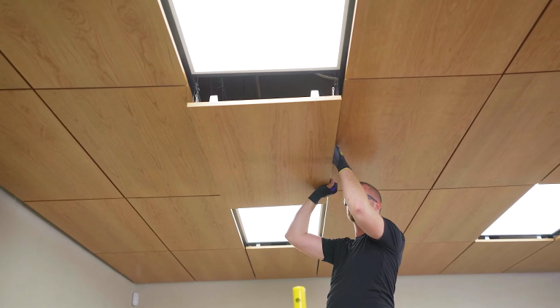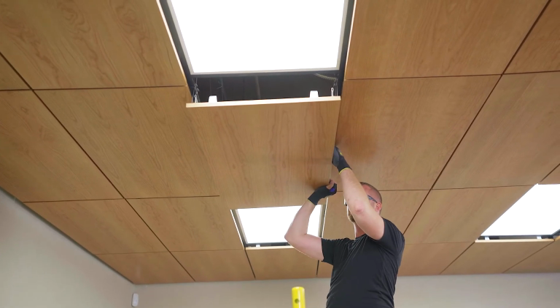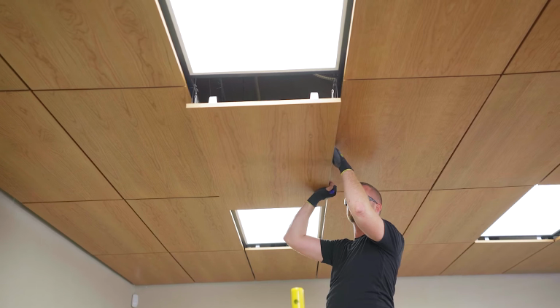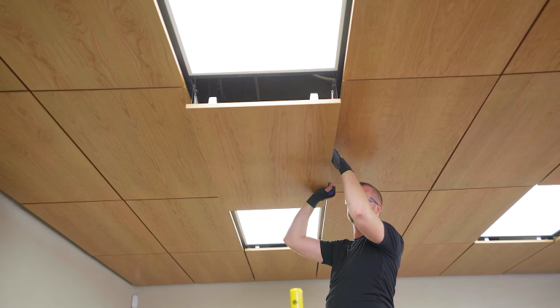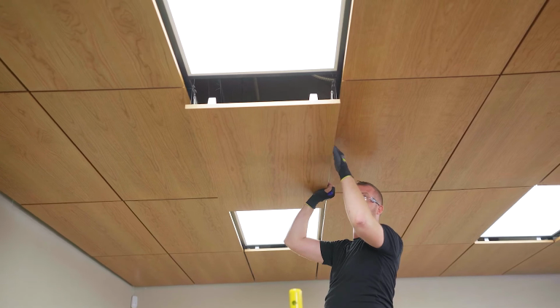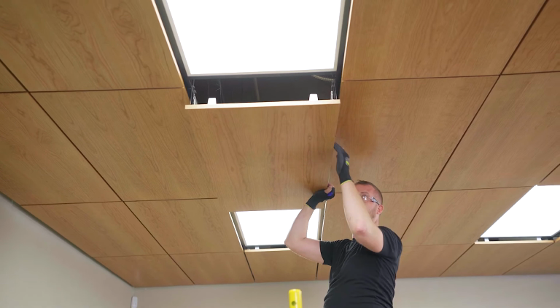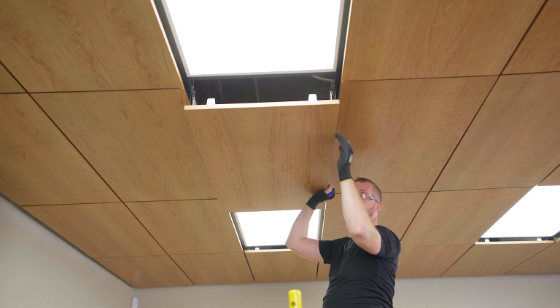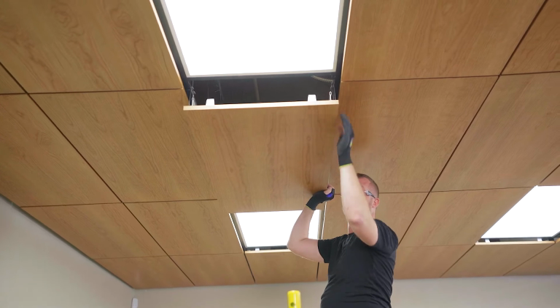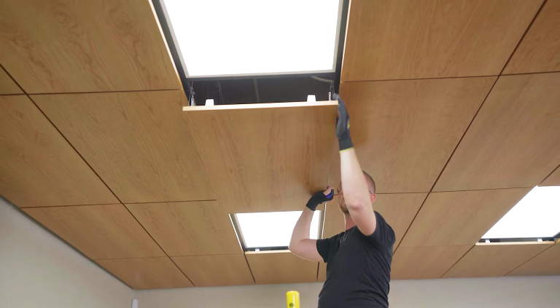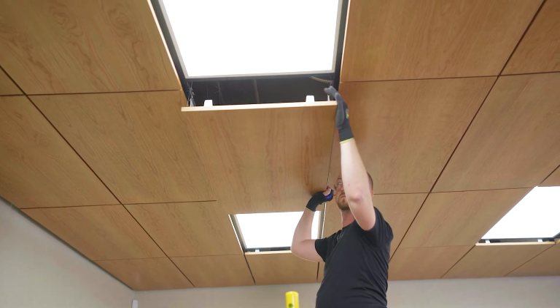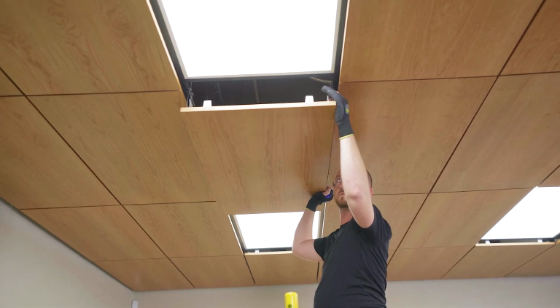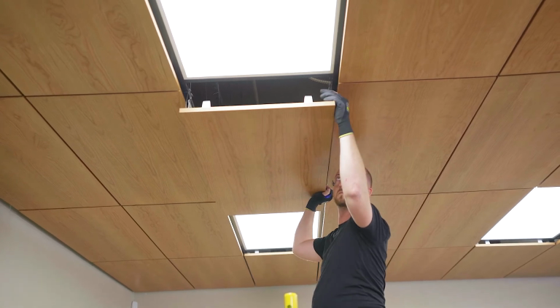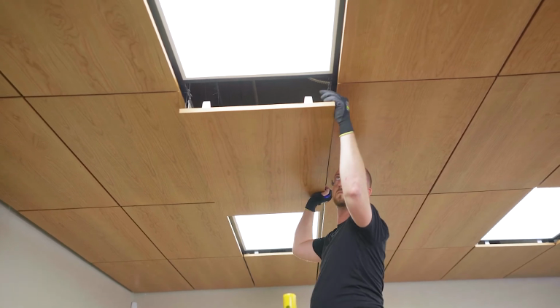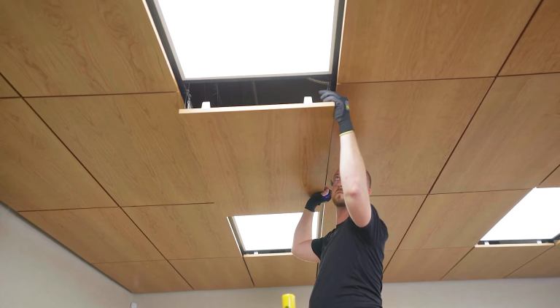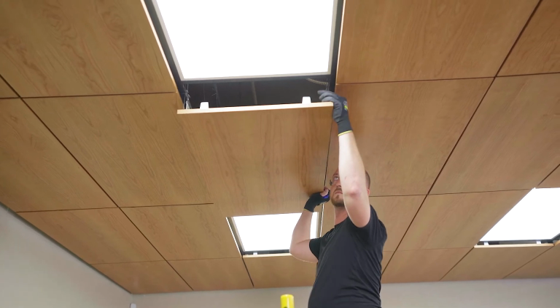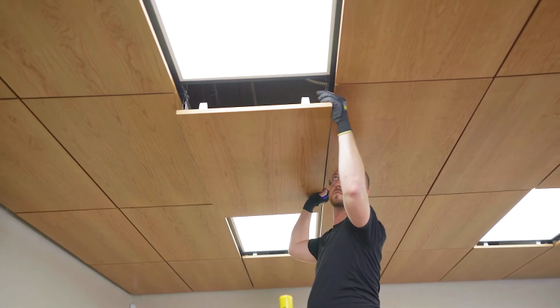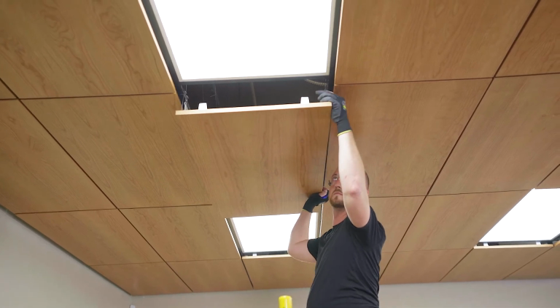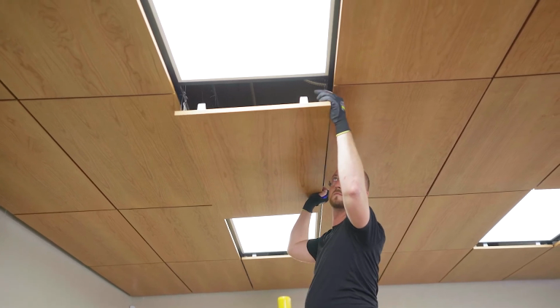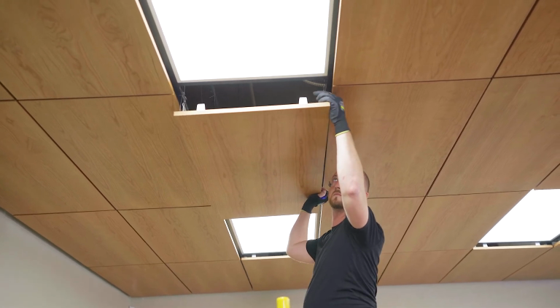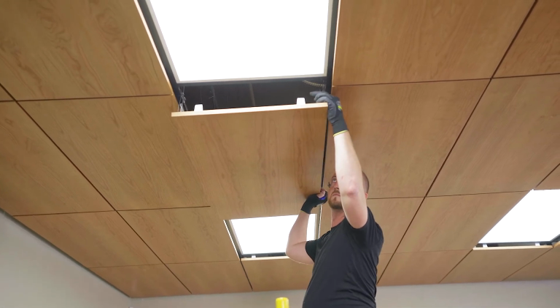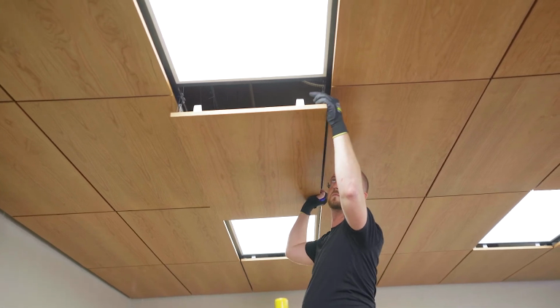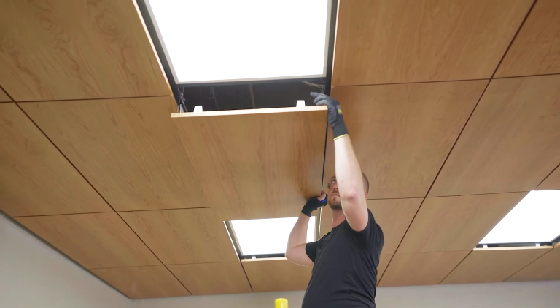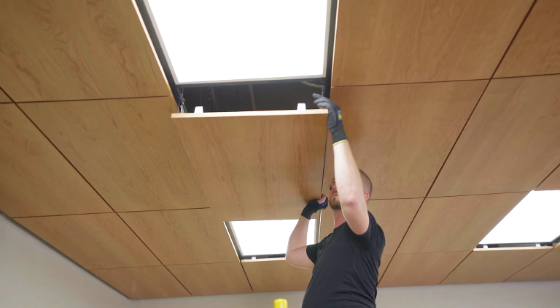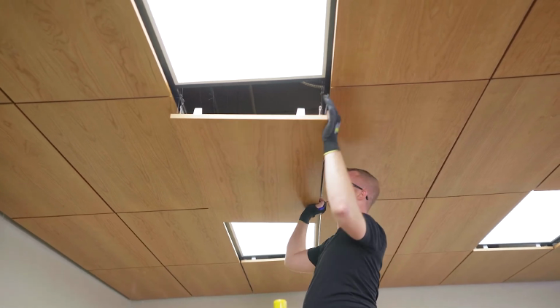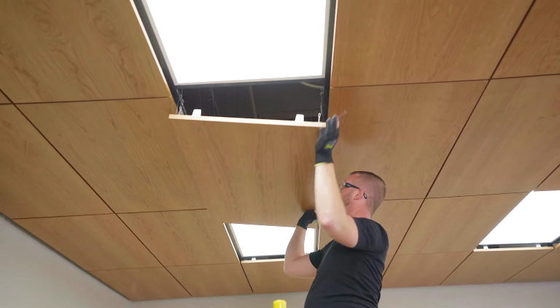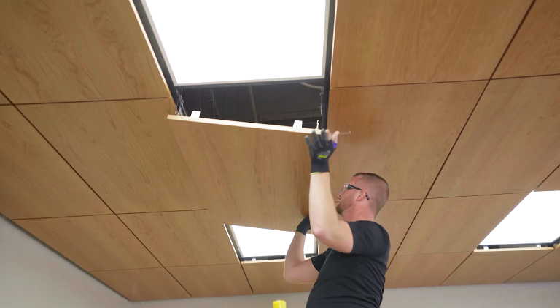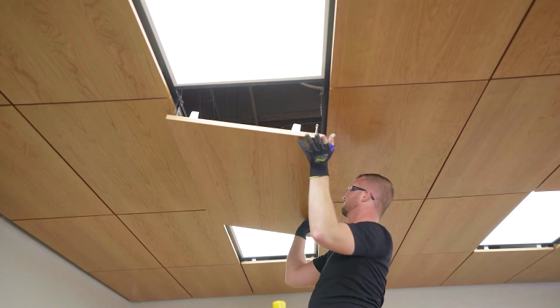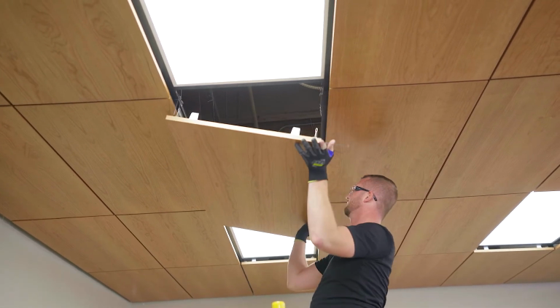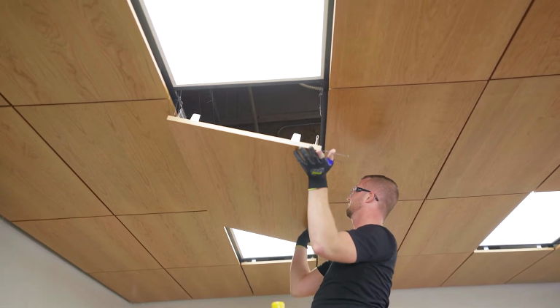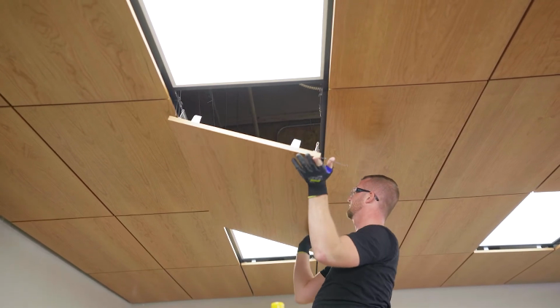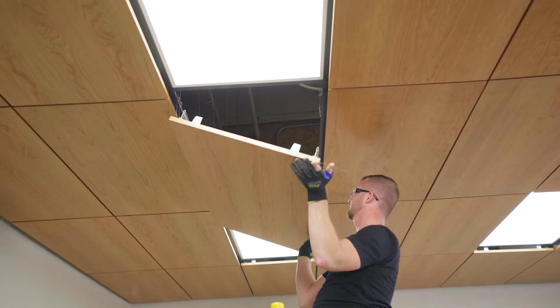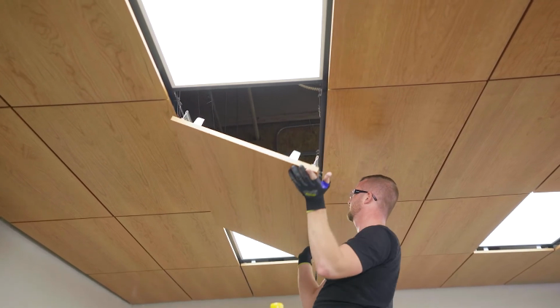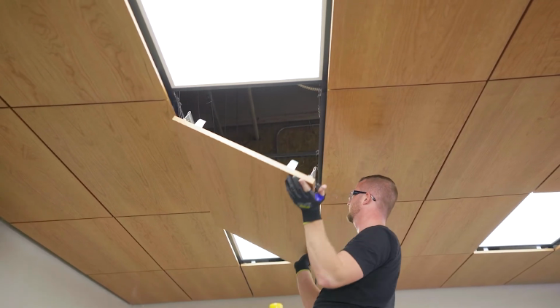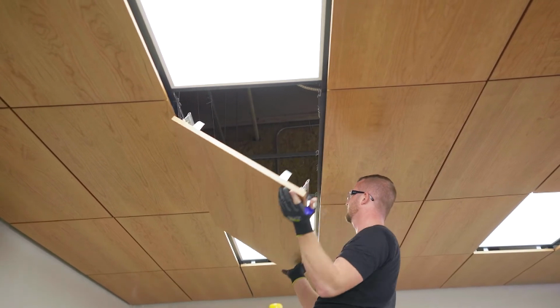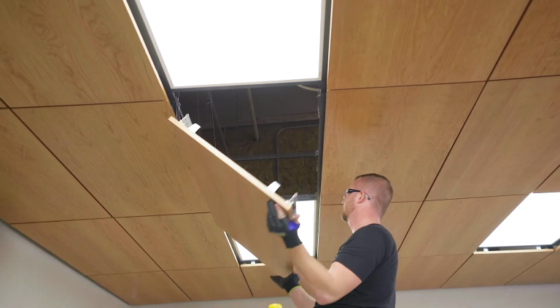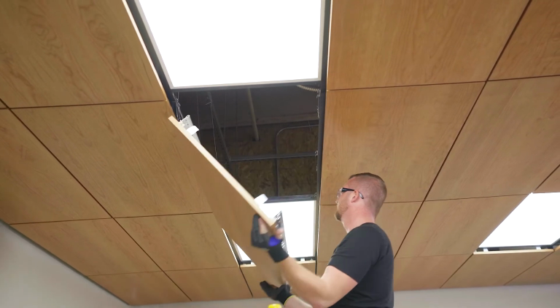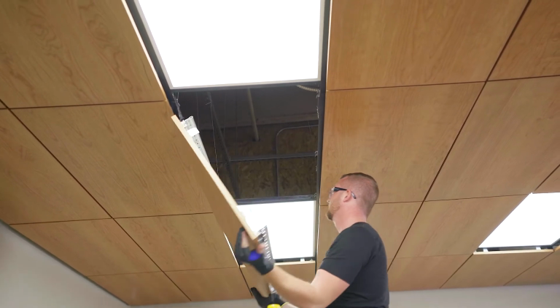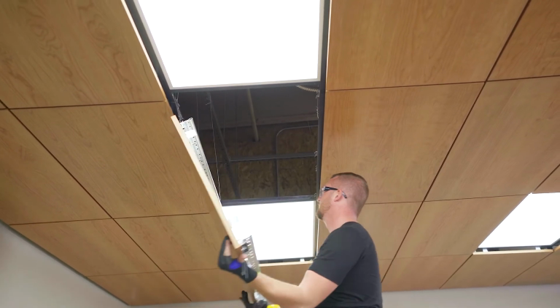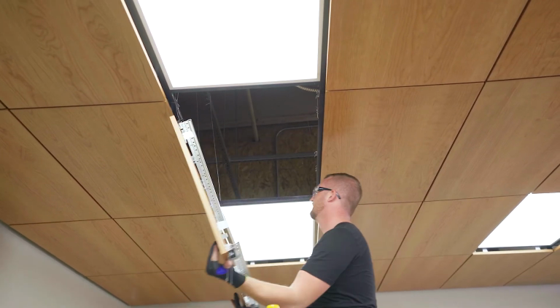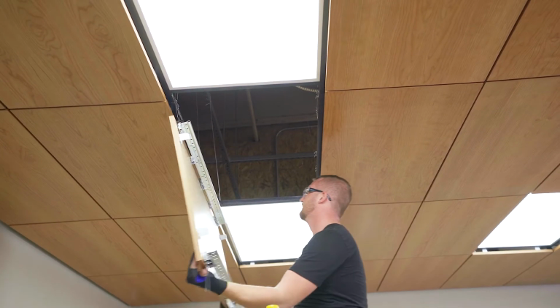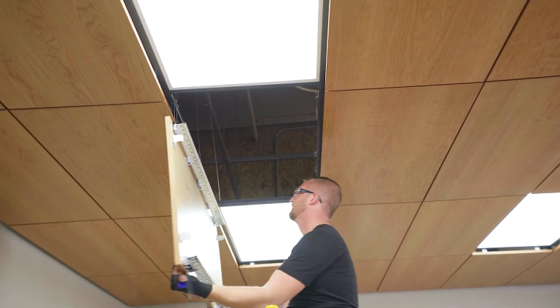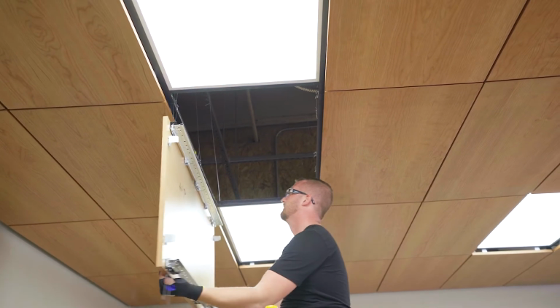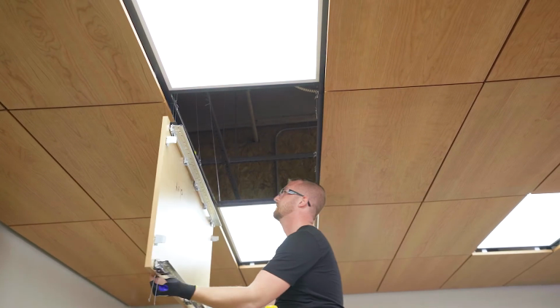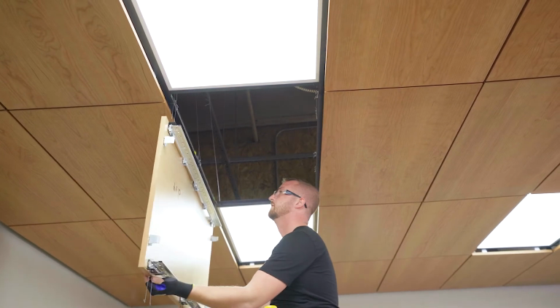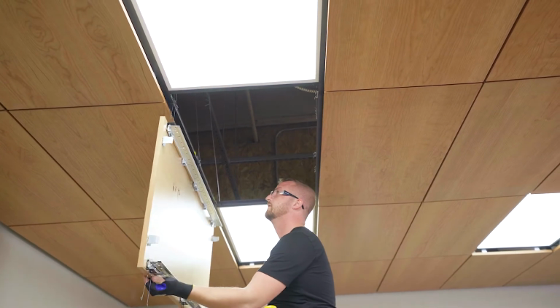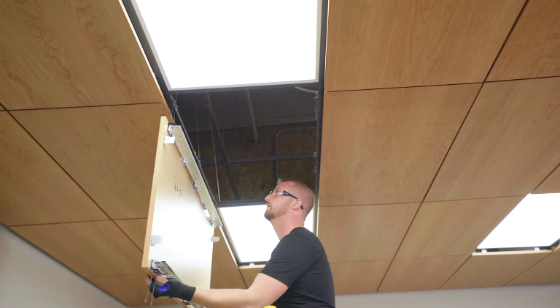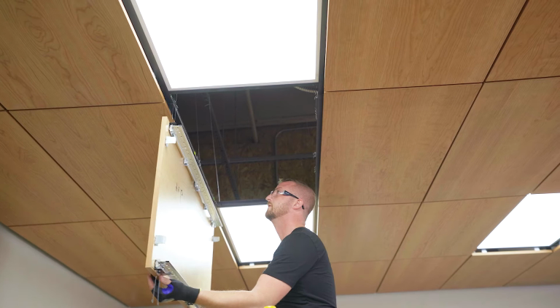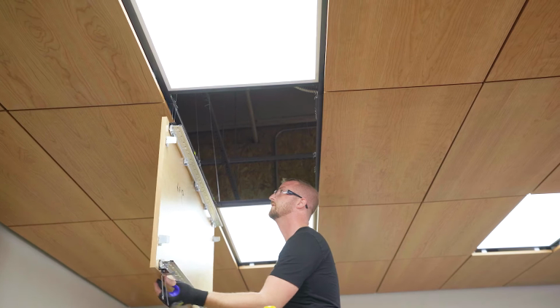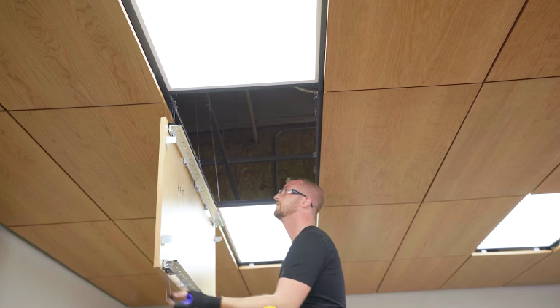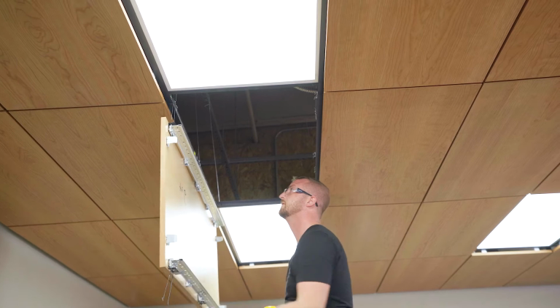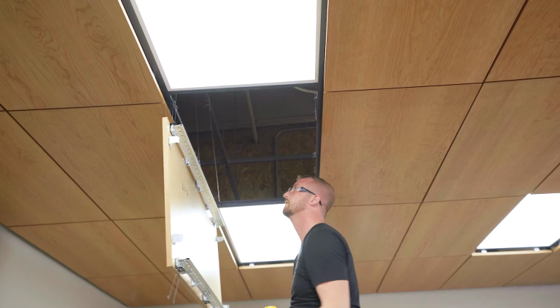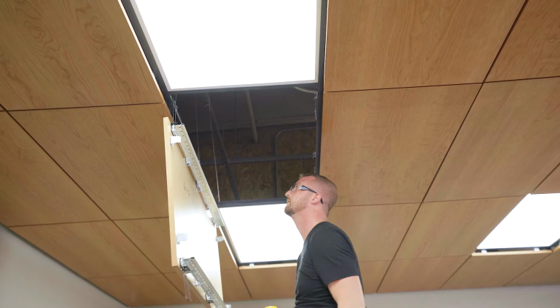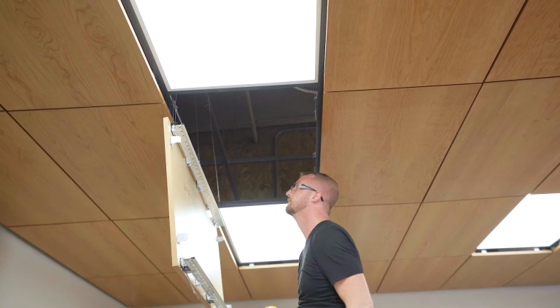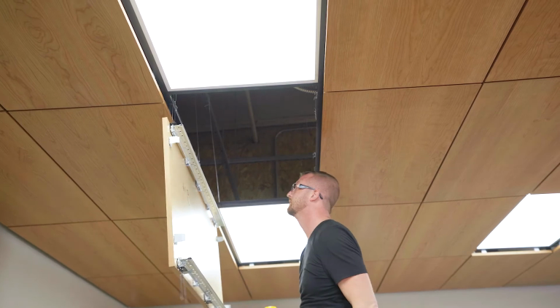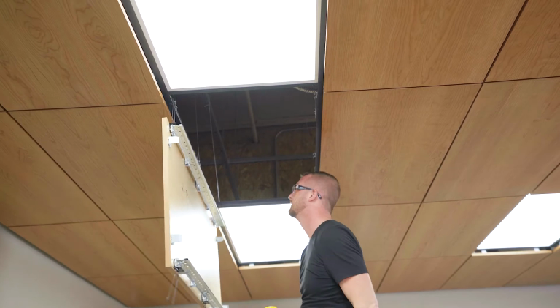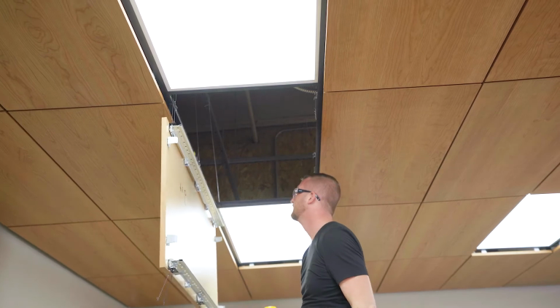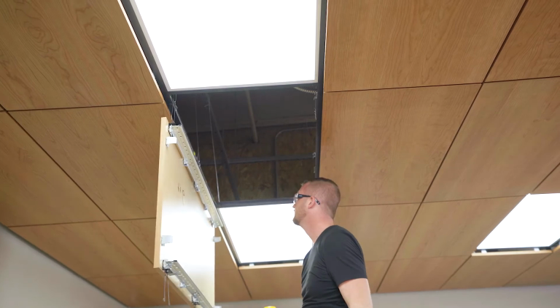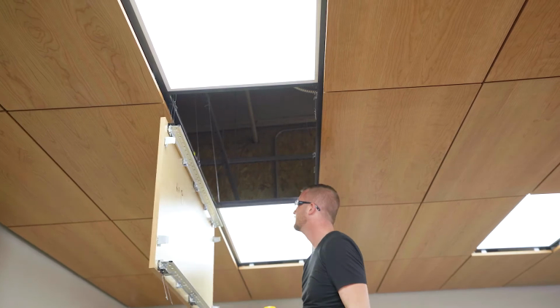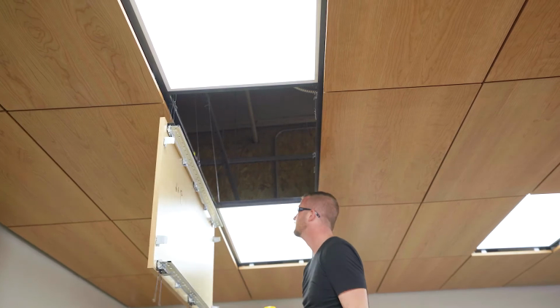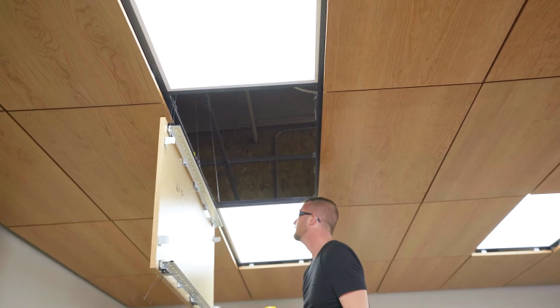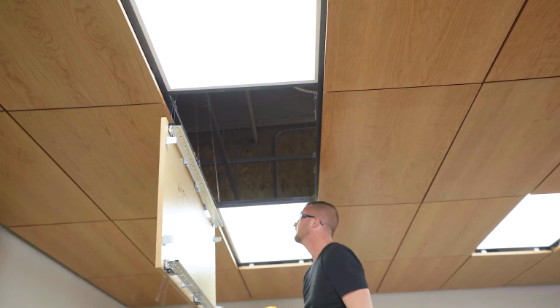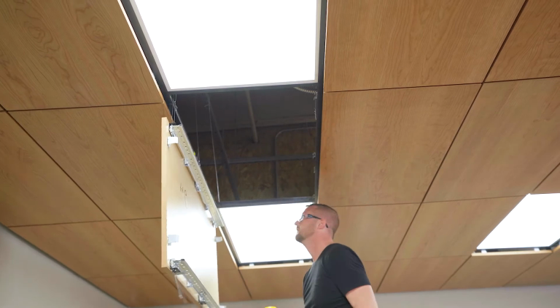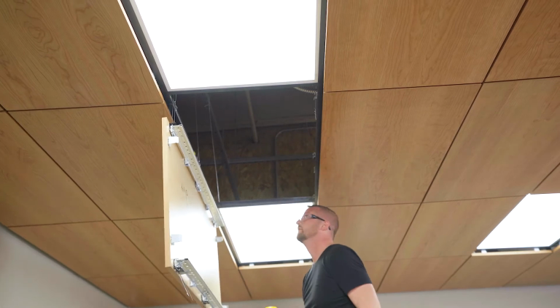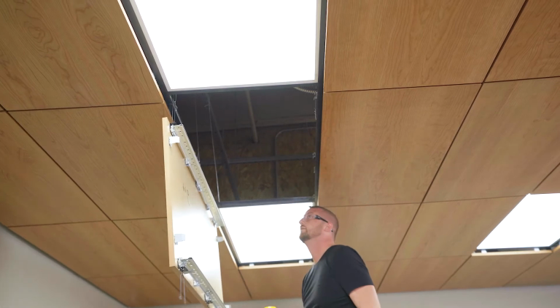The panel simply hinges down and never needs to touch the floor. That makes it safer for facilities and protects the ceiling over time.